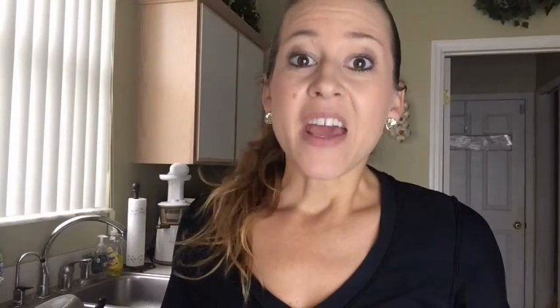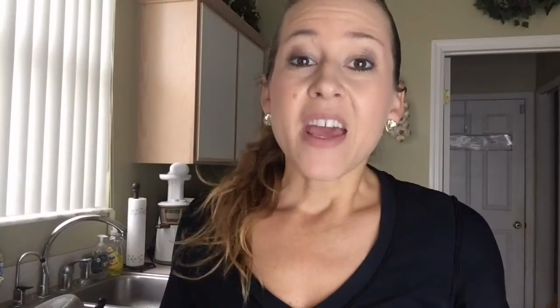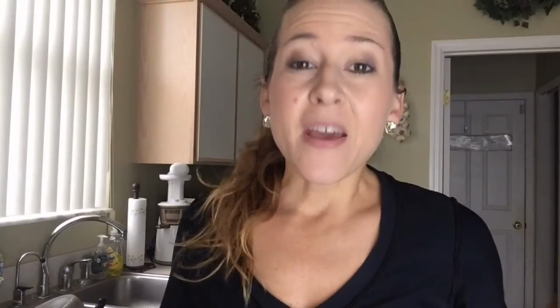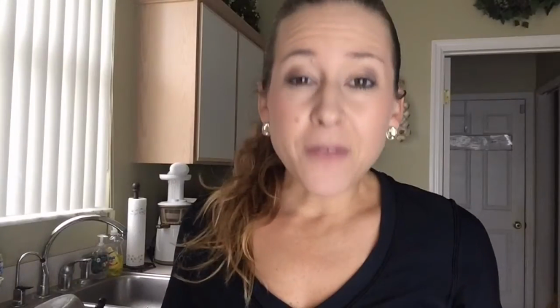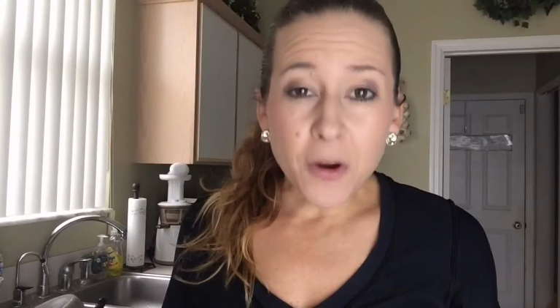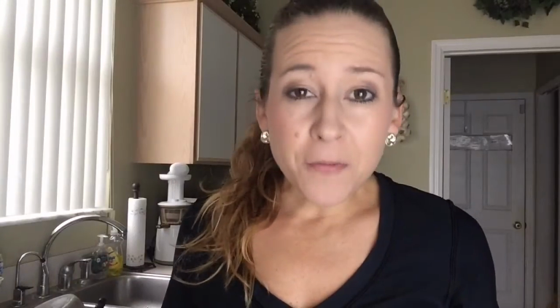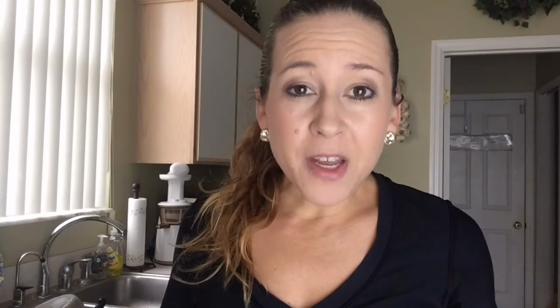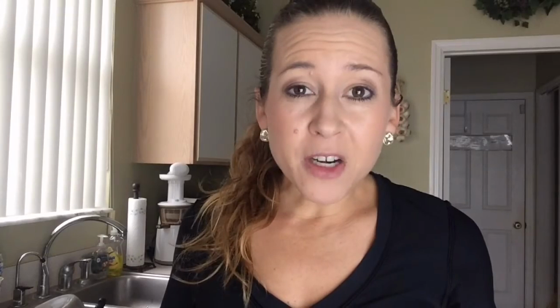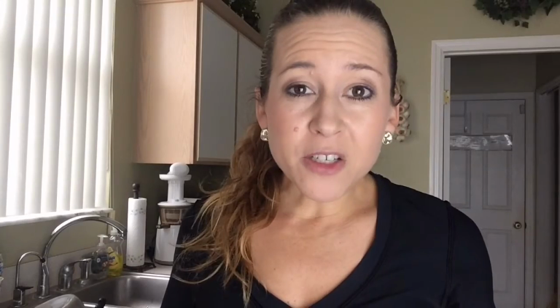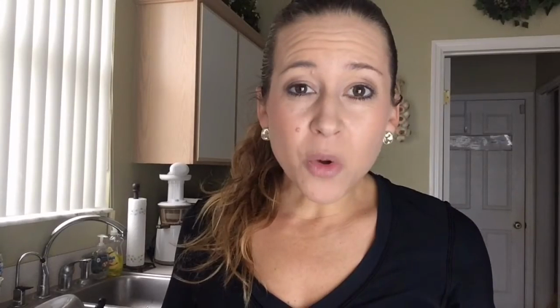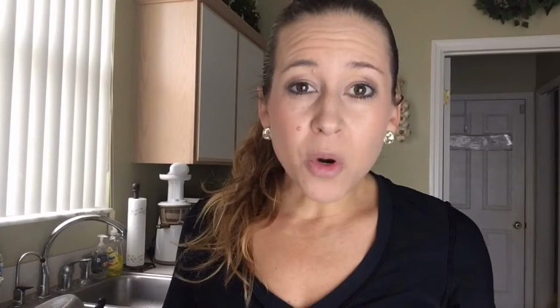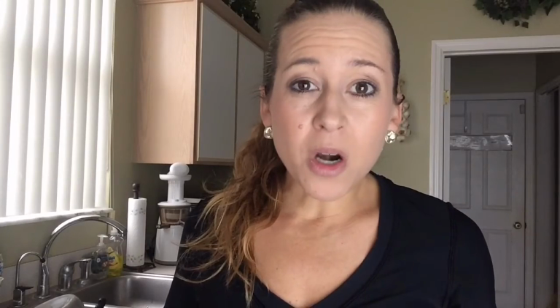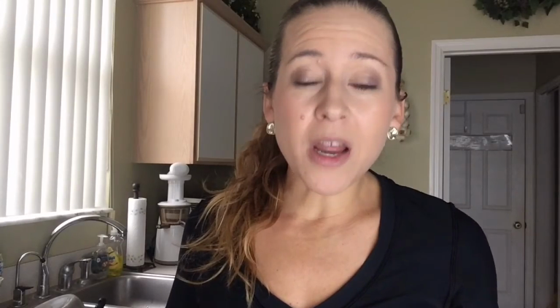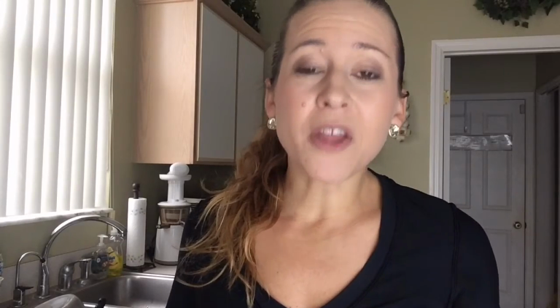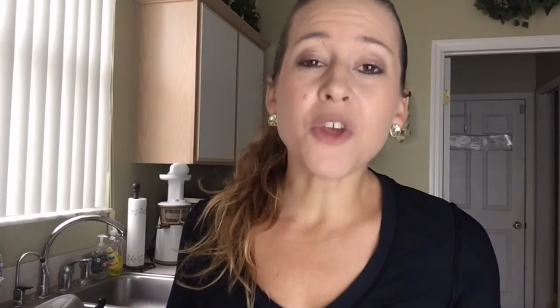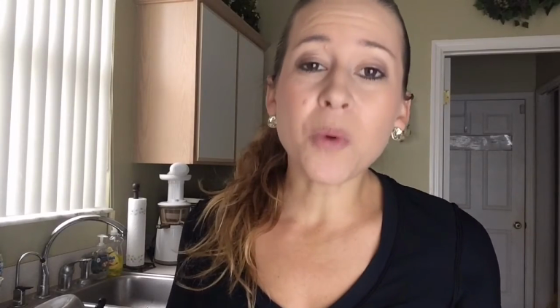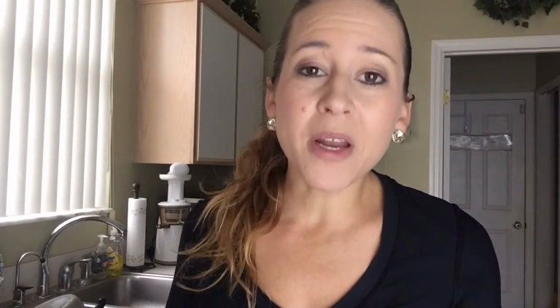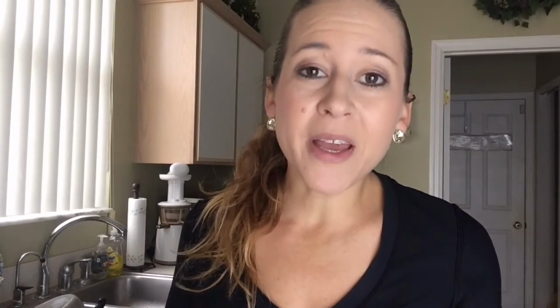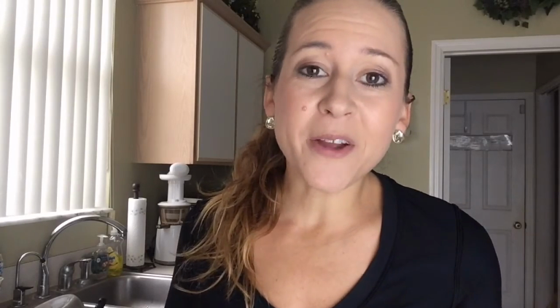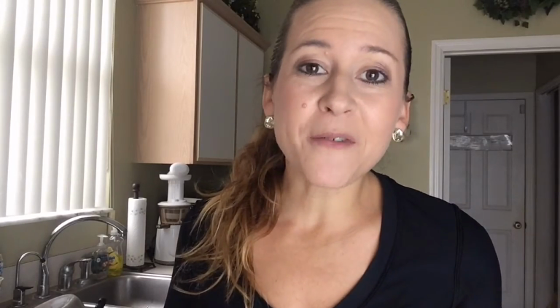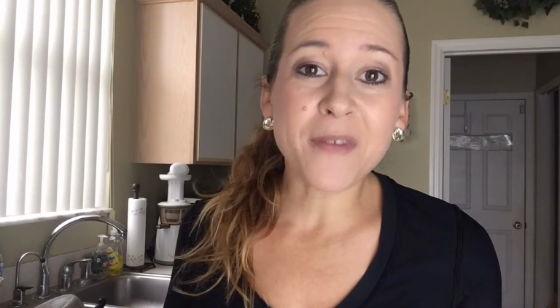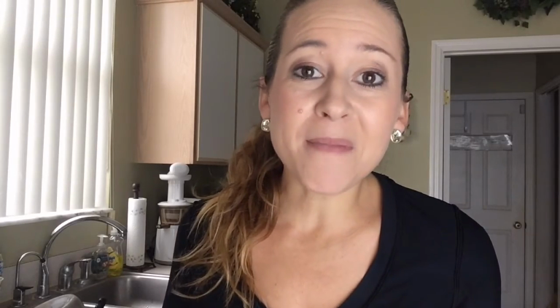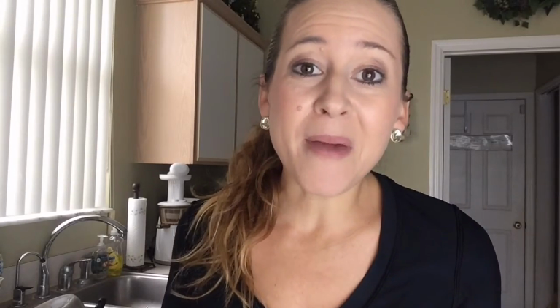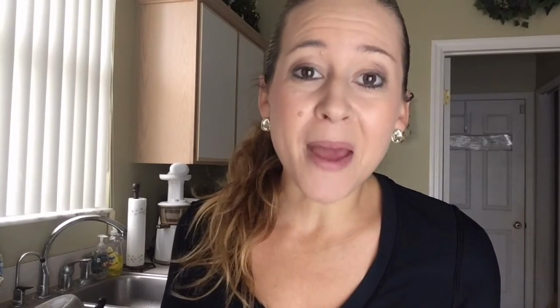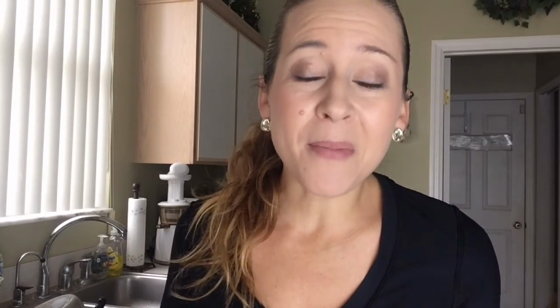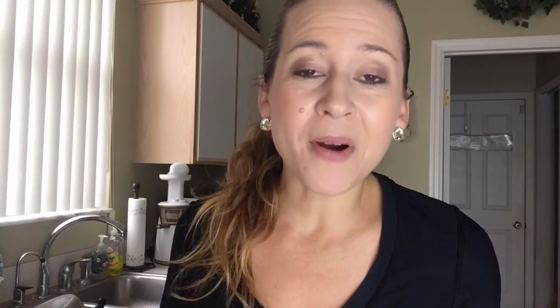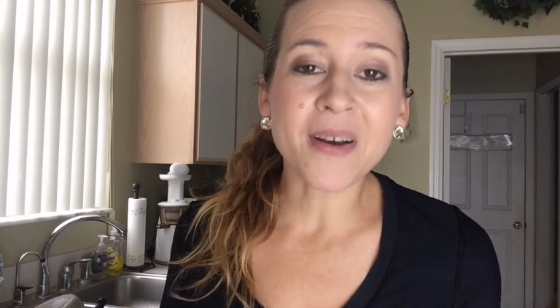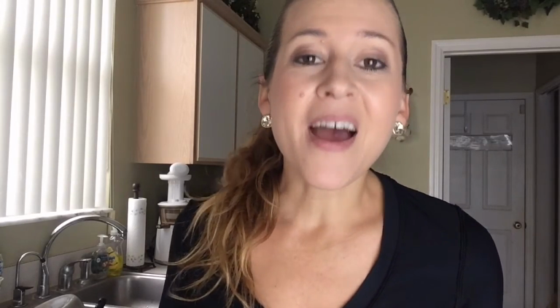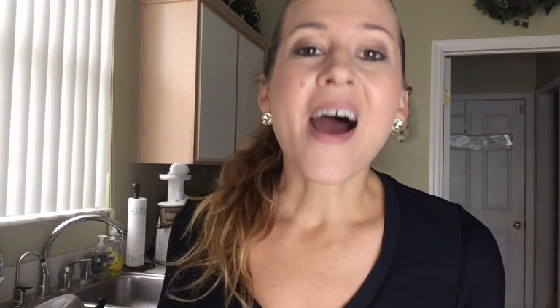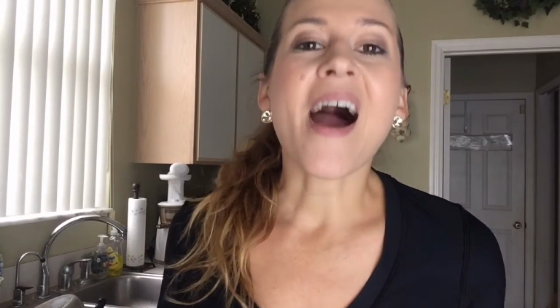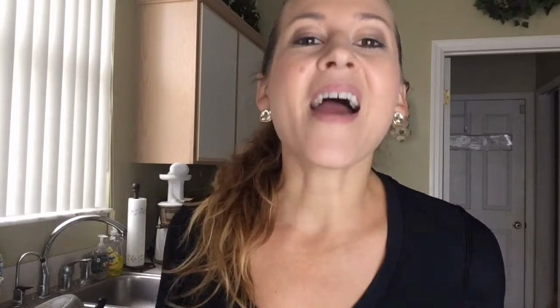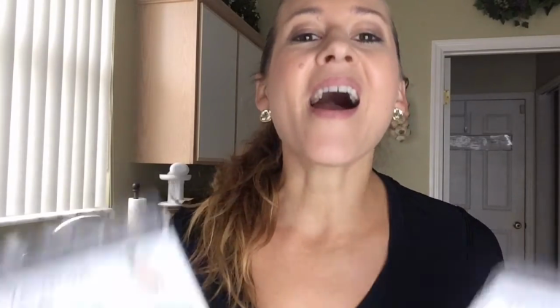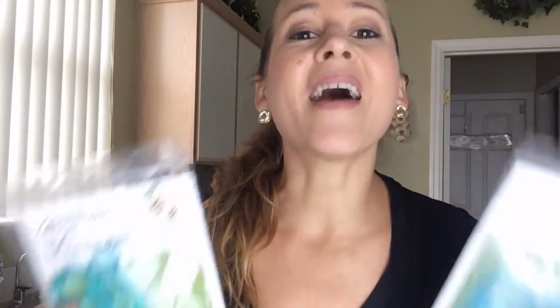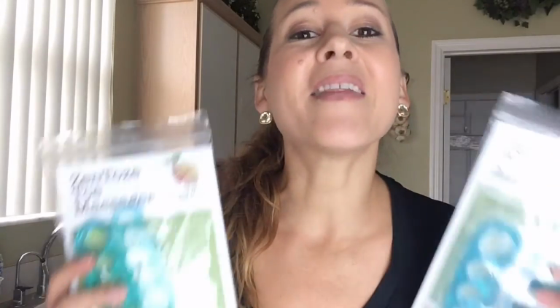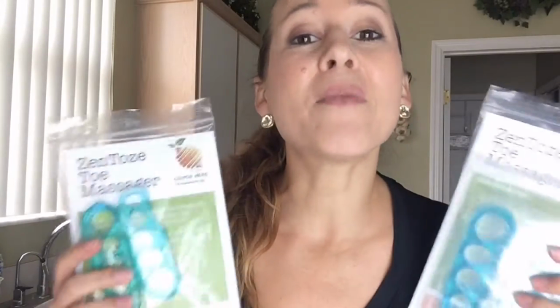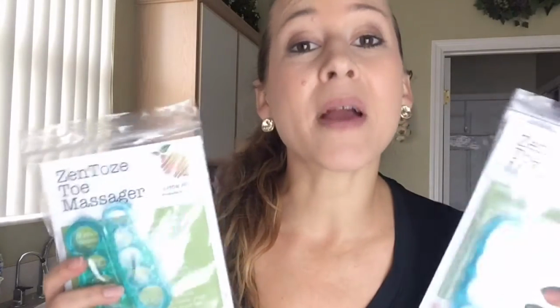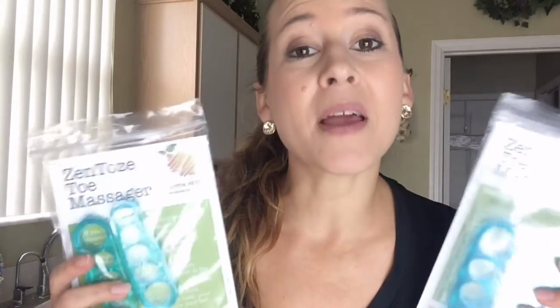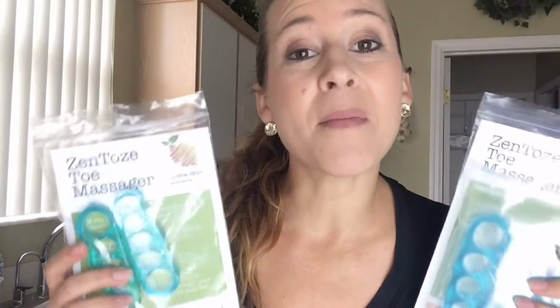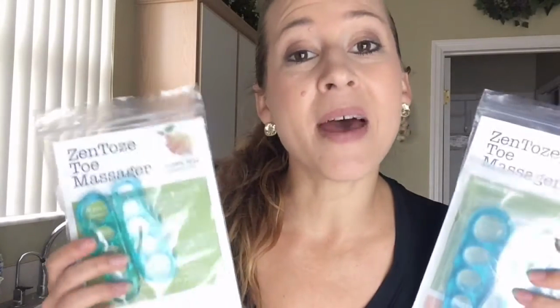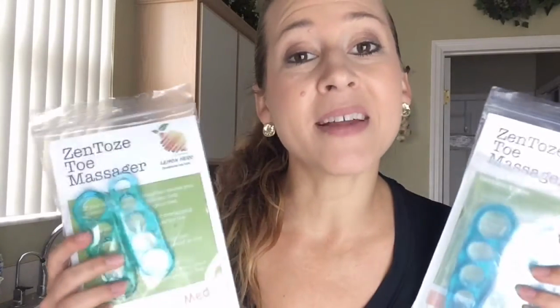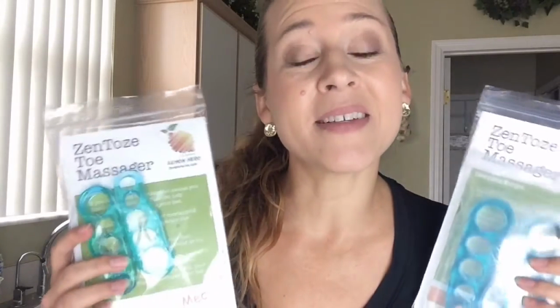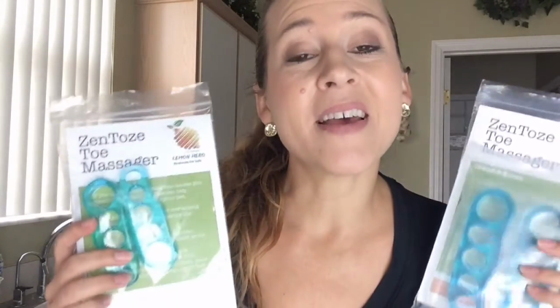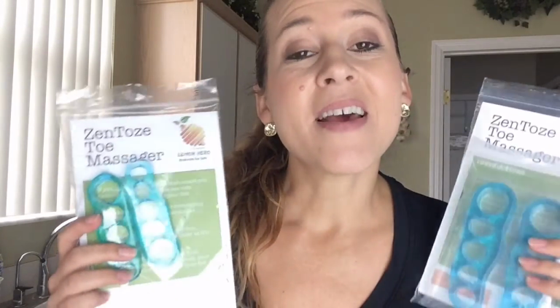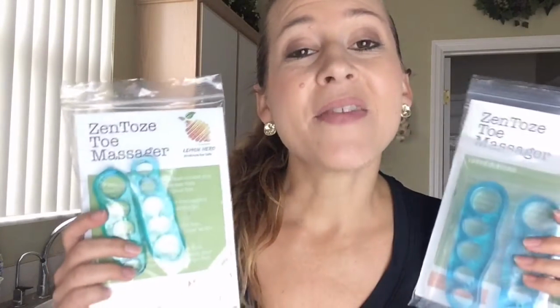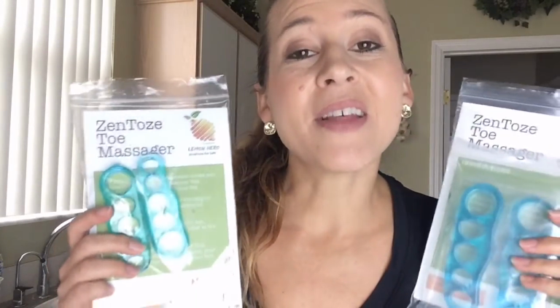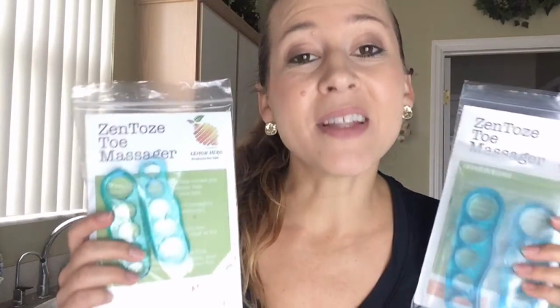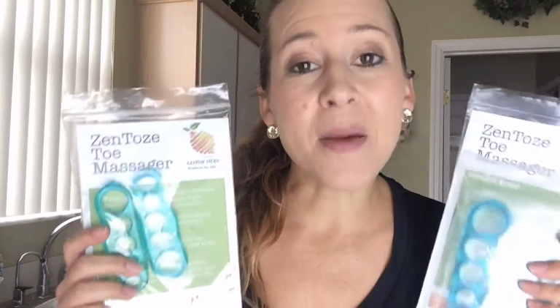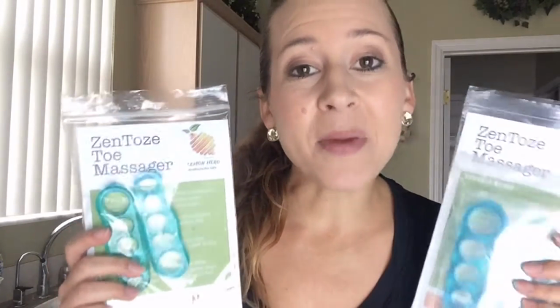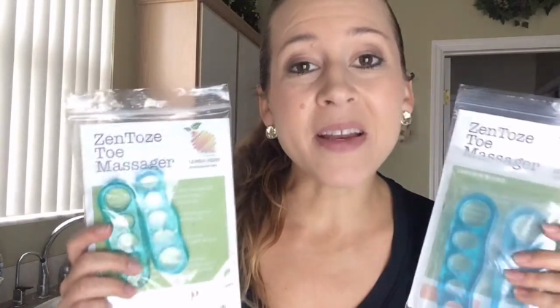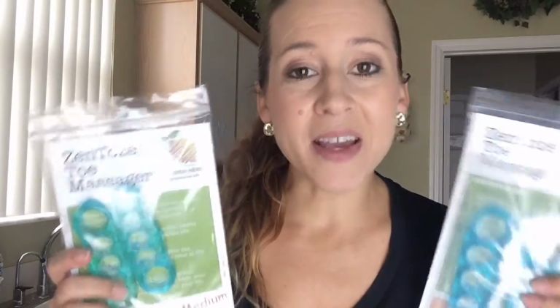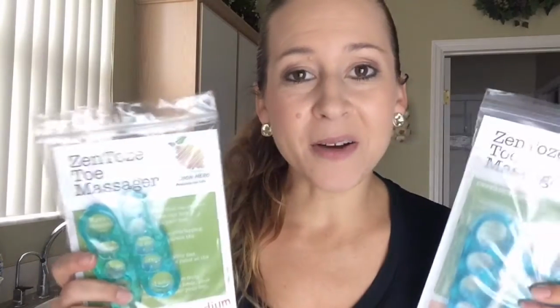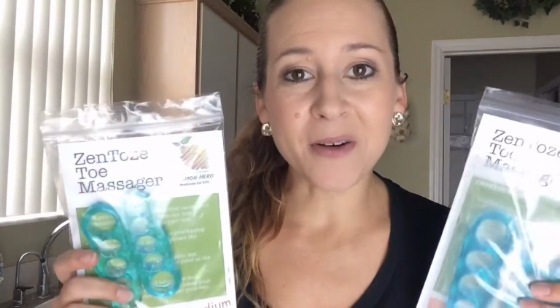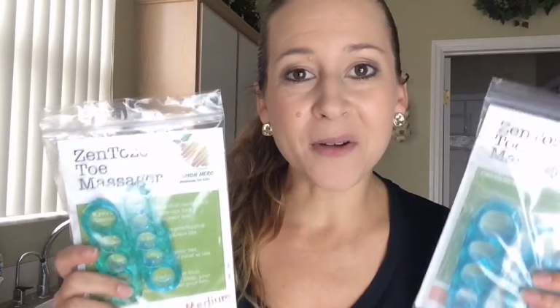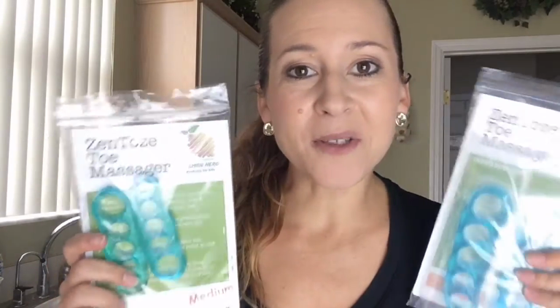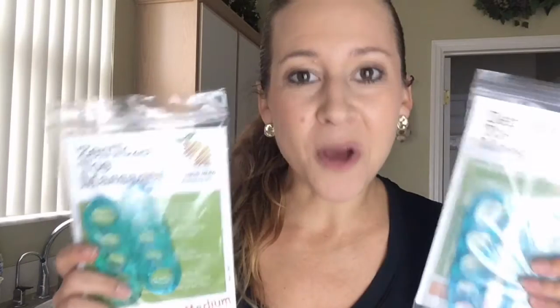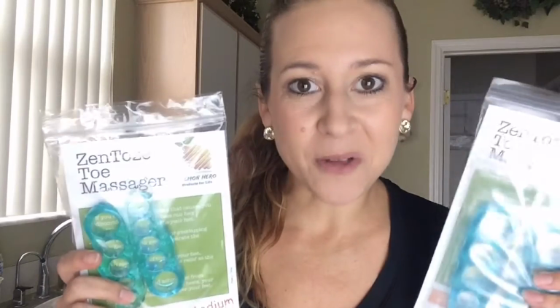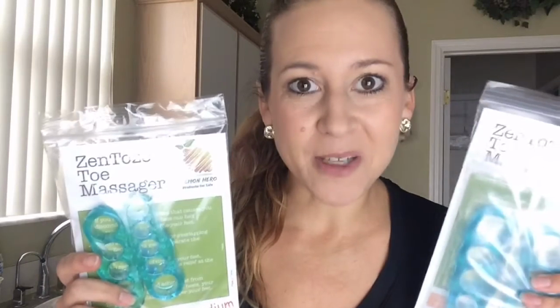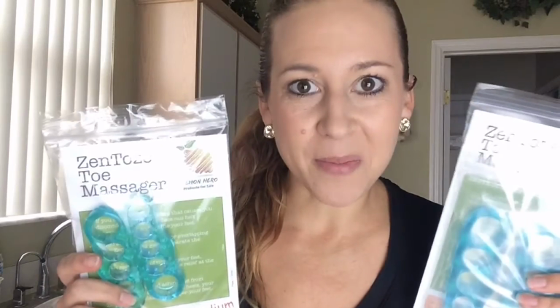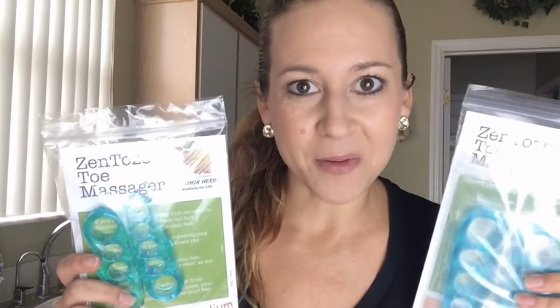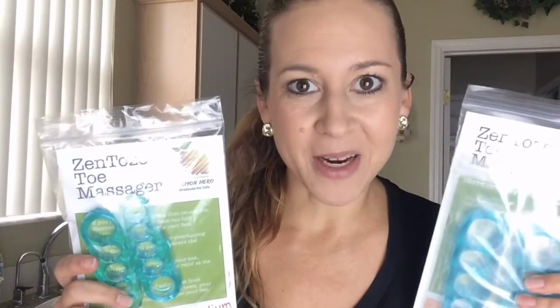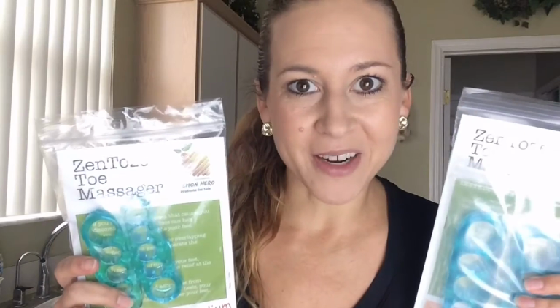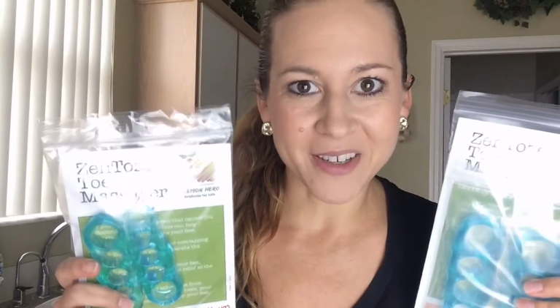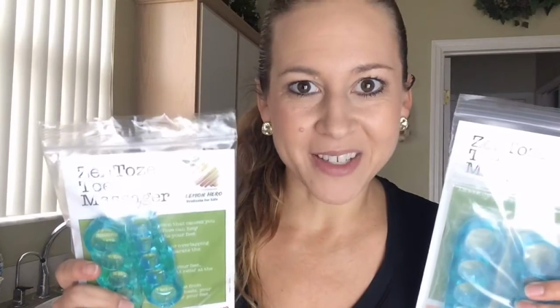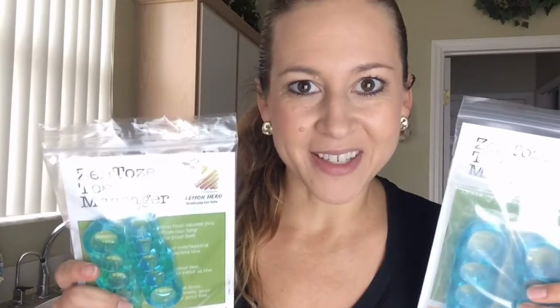If your feet are sore and you want to get your feet pampered, I highly recommend the Lemon Hero Toe Separators.